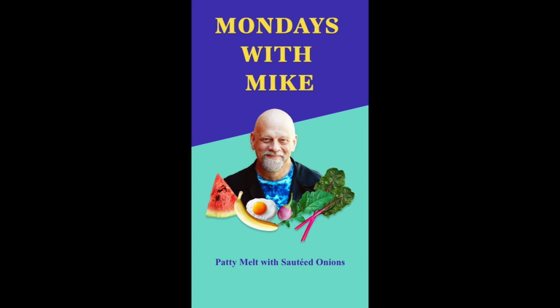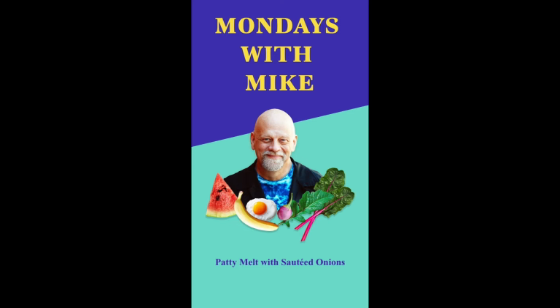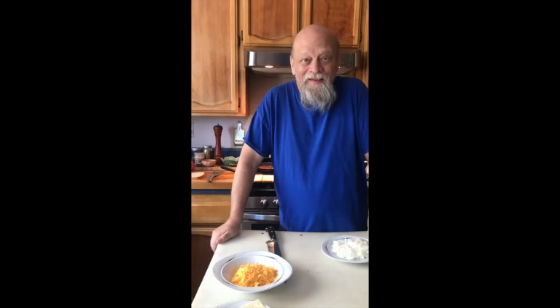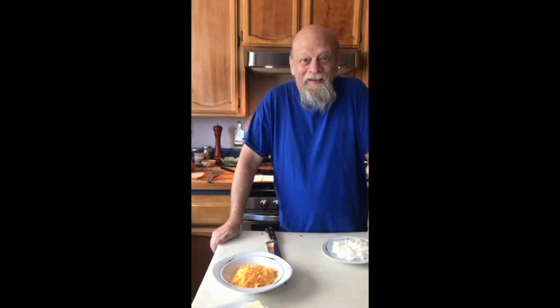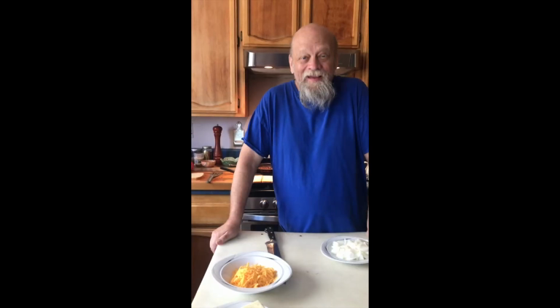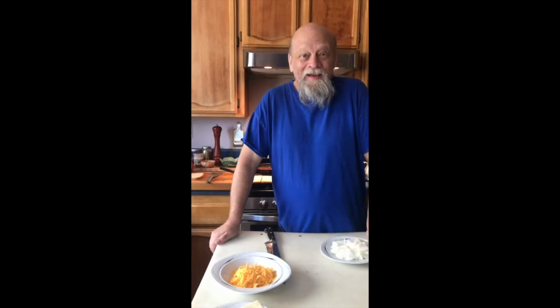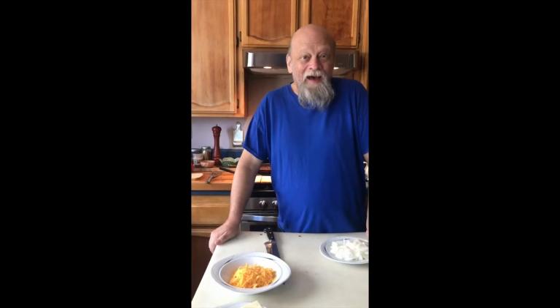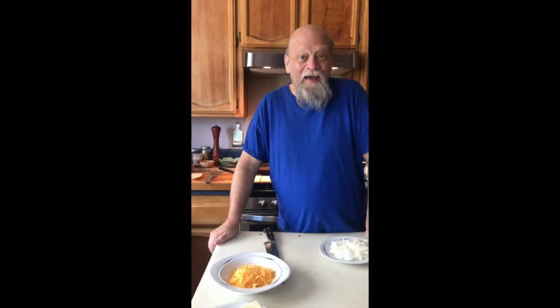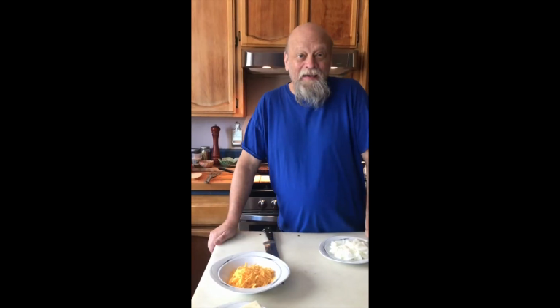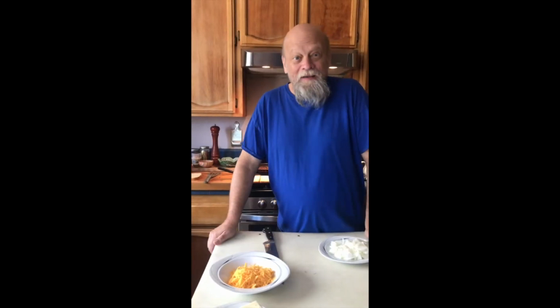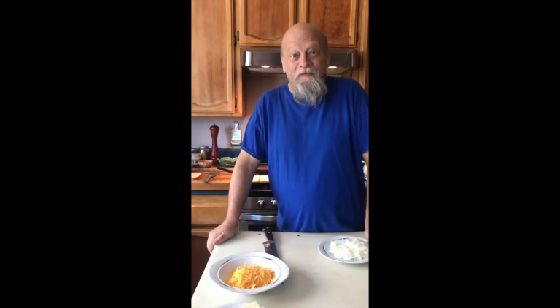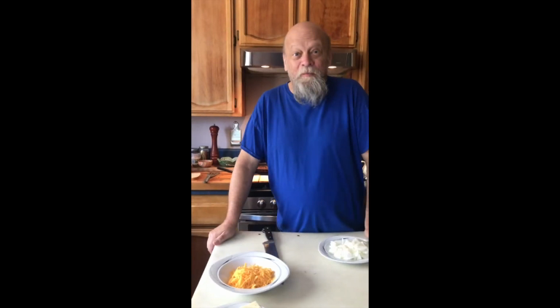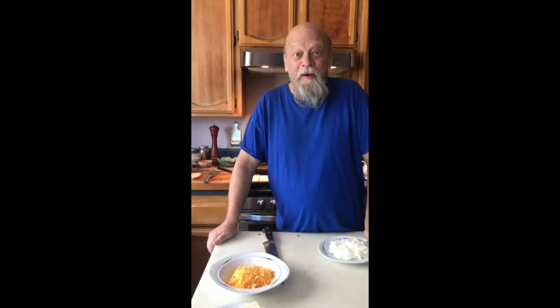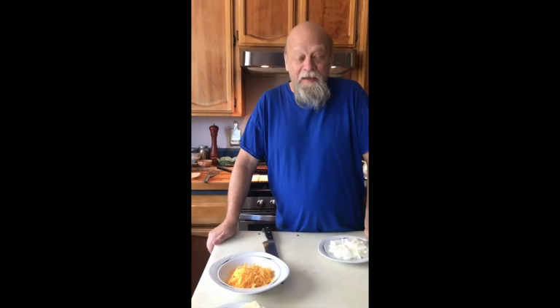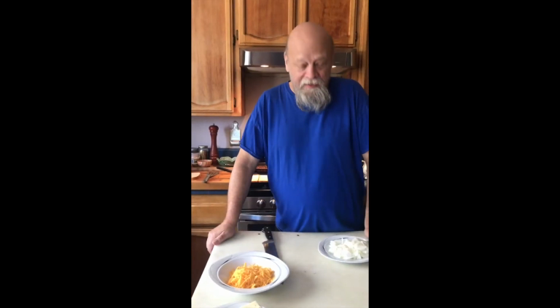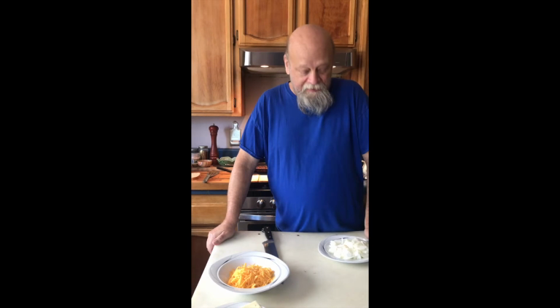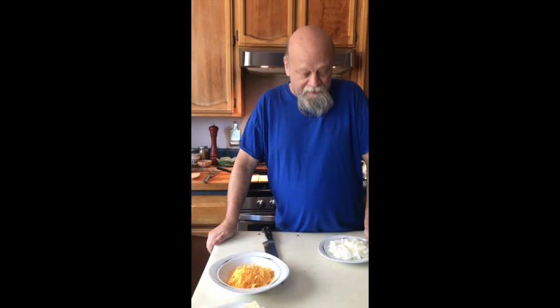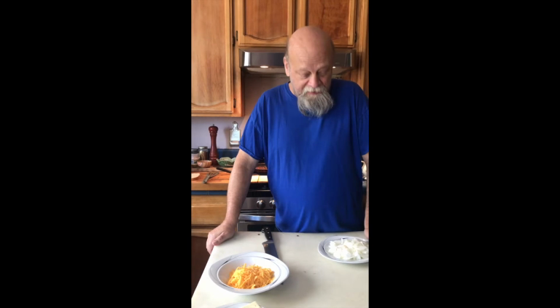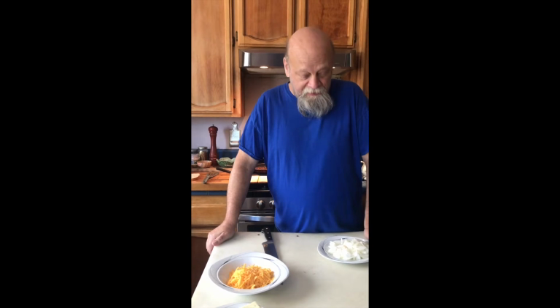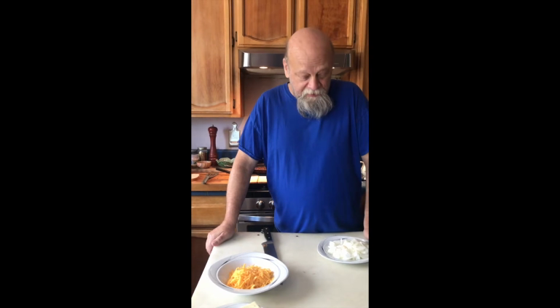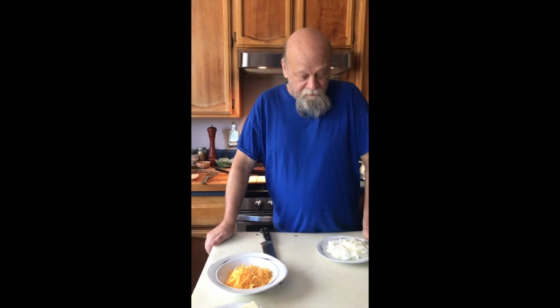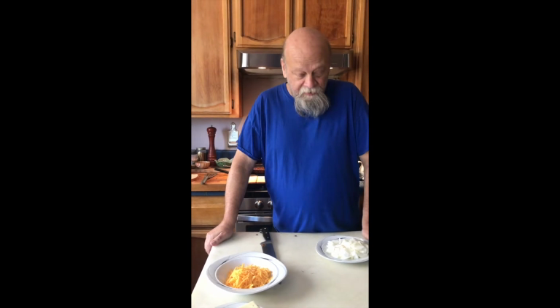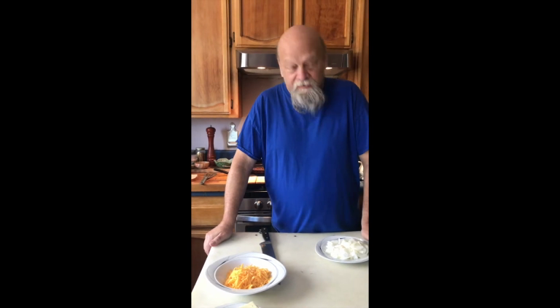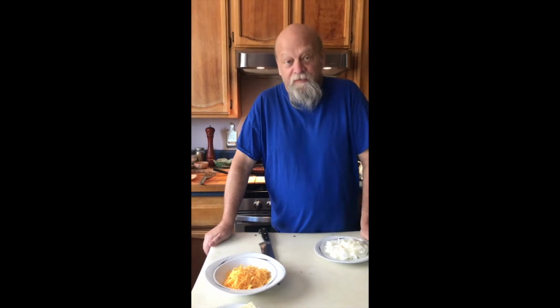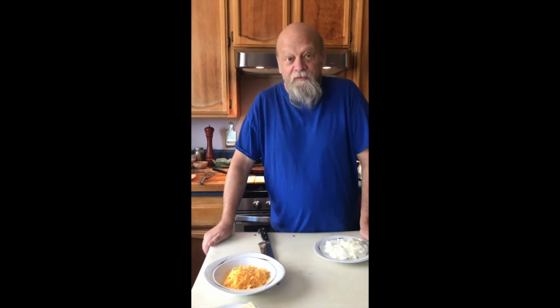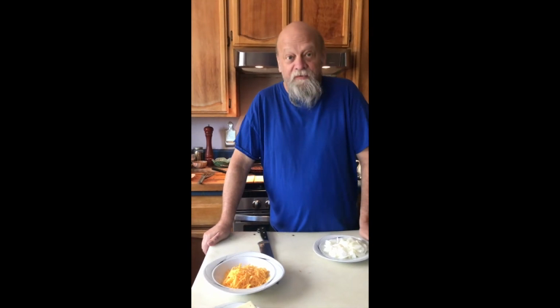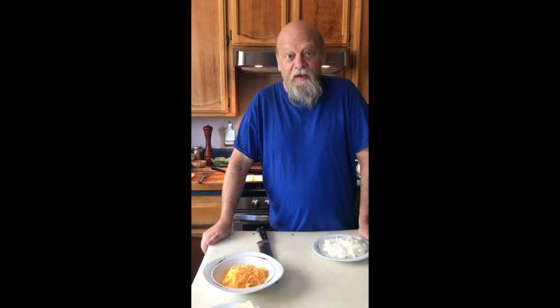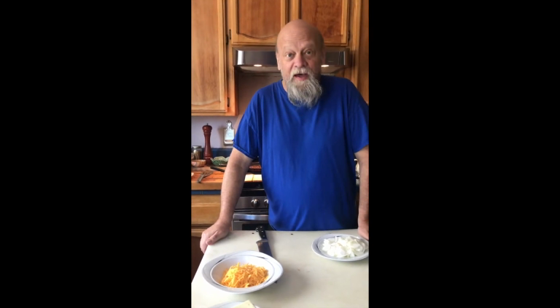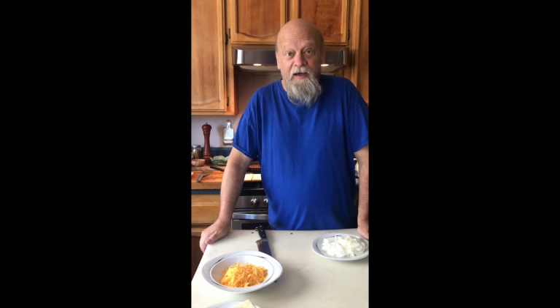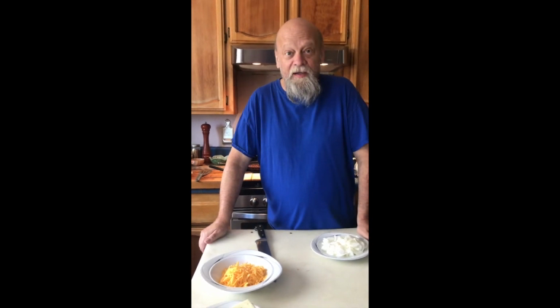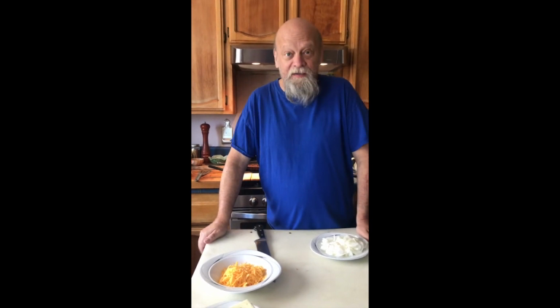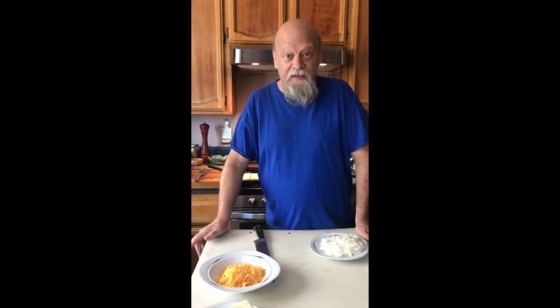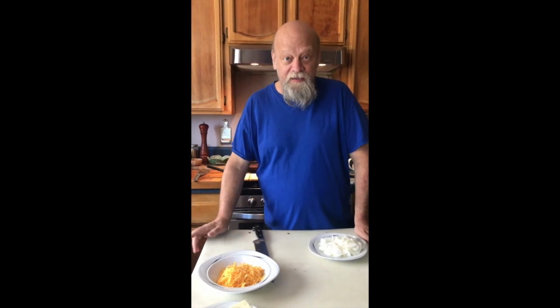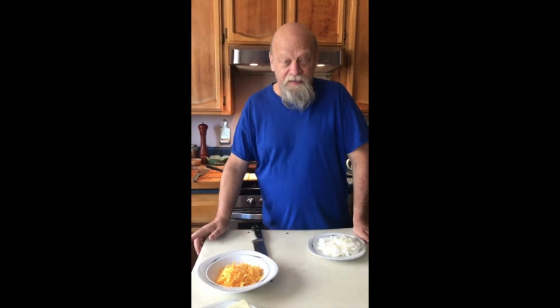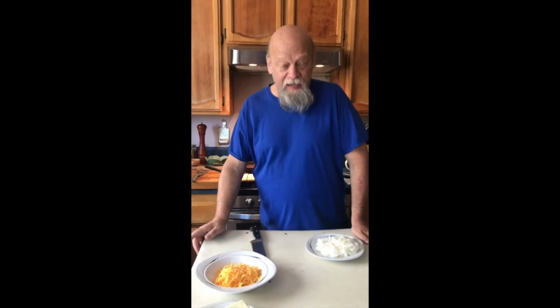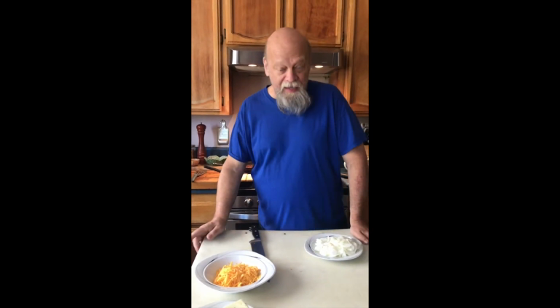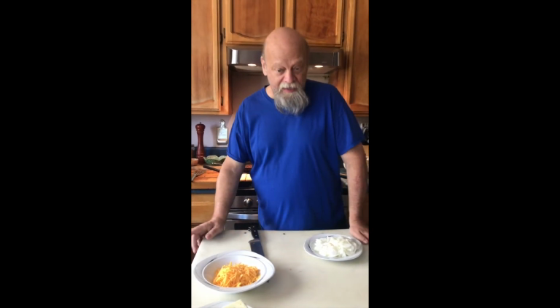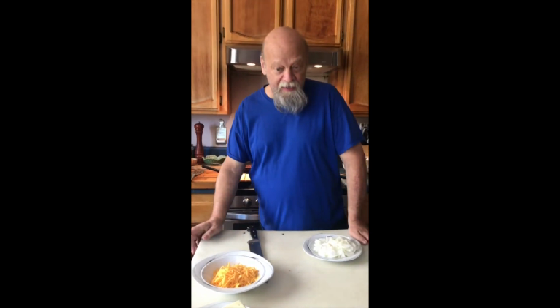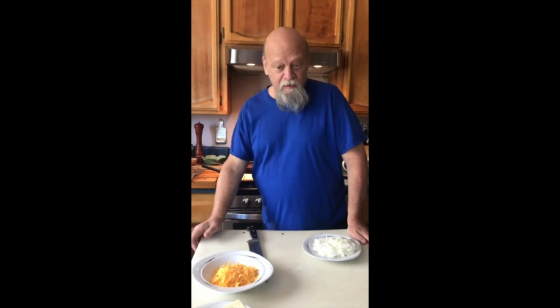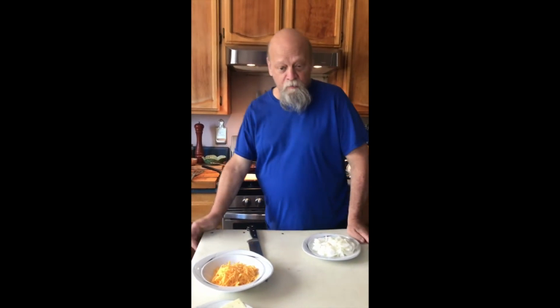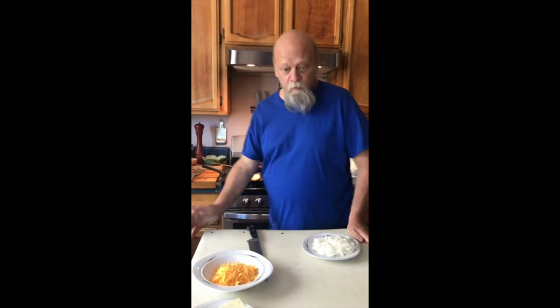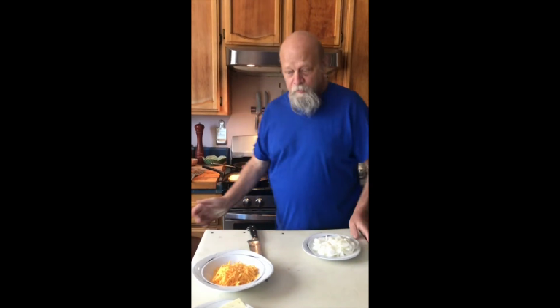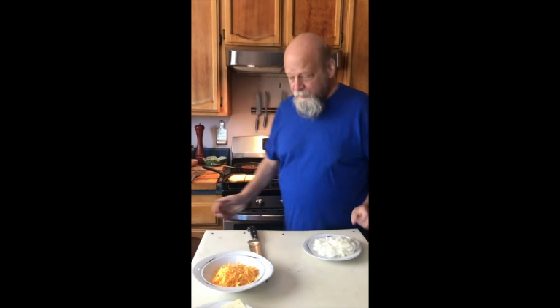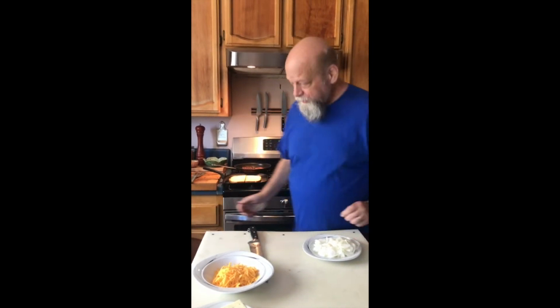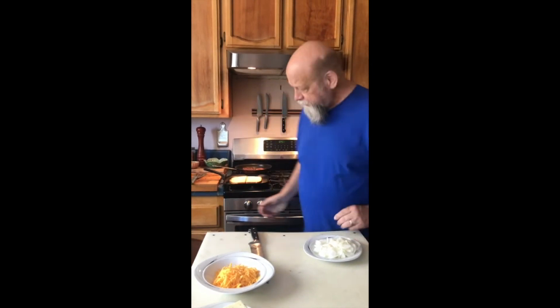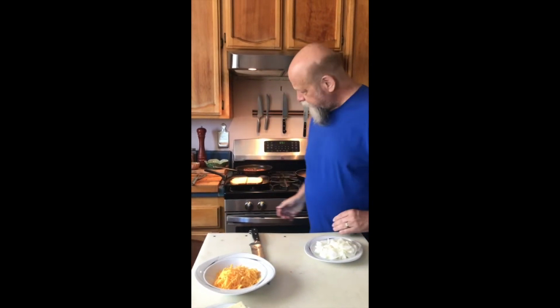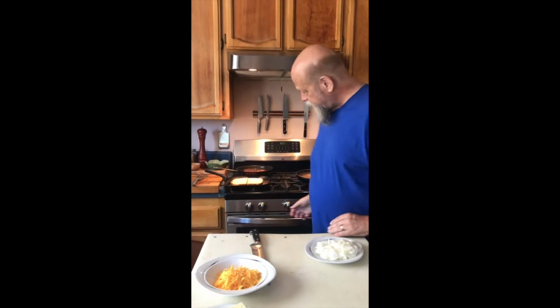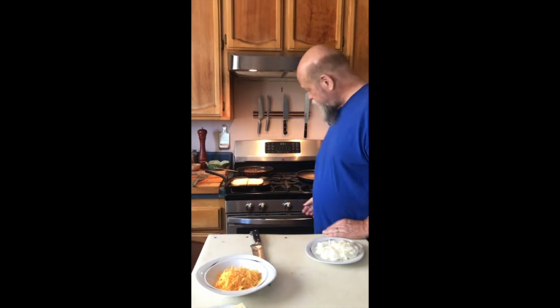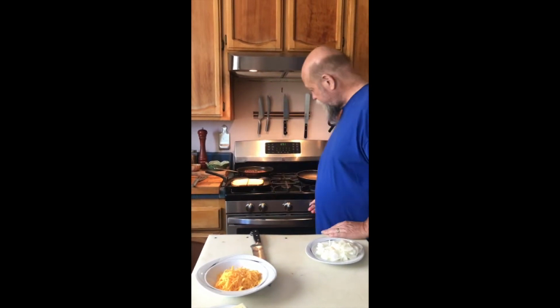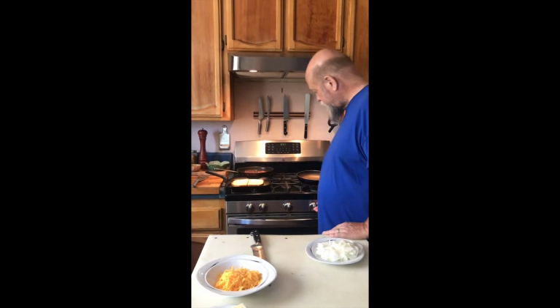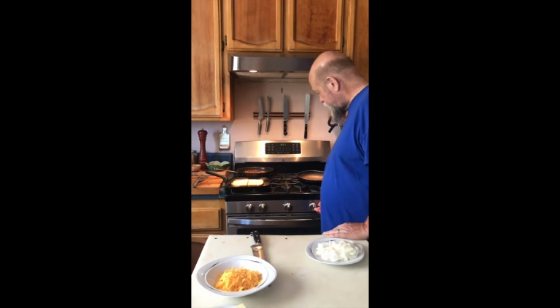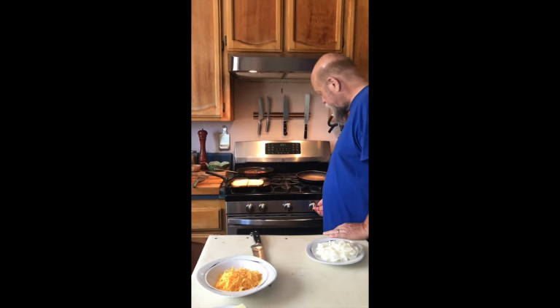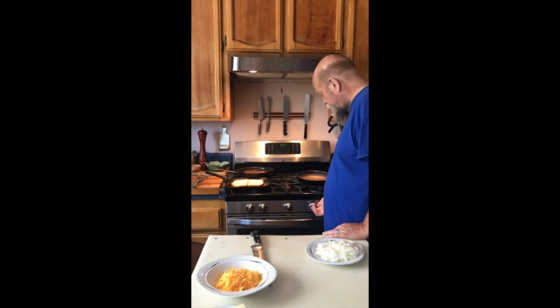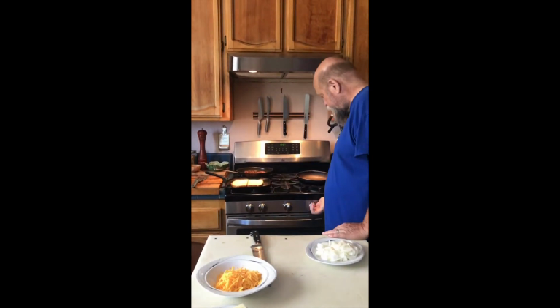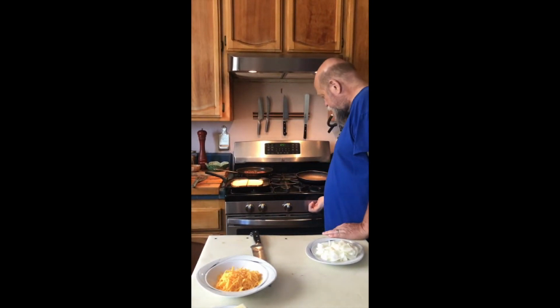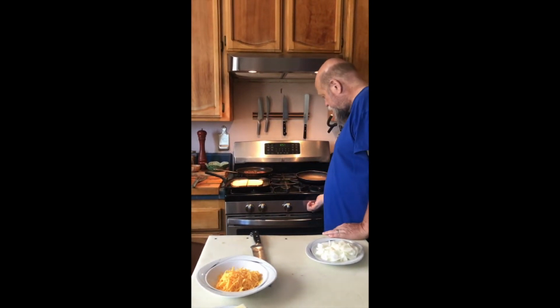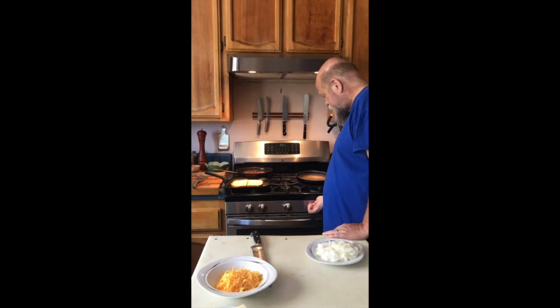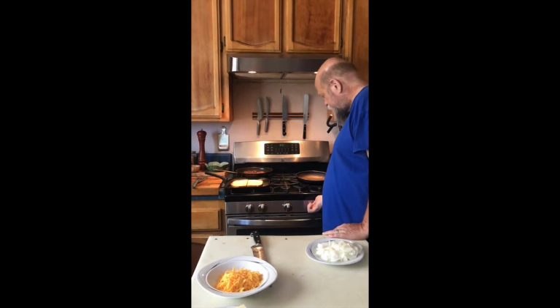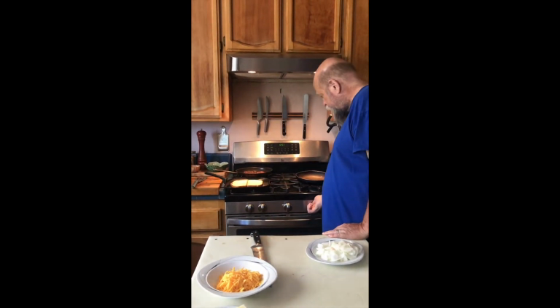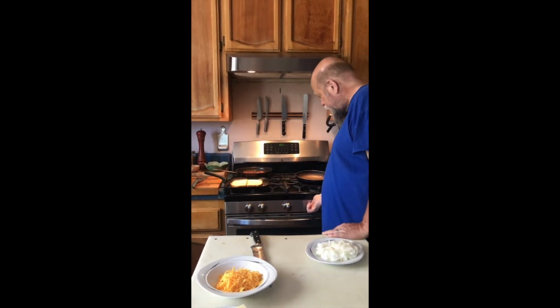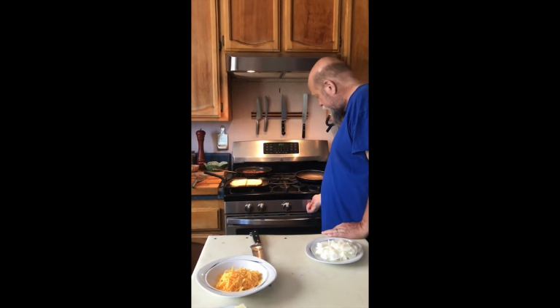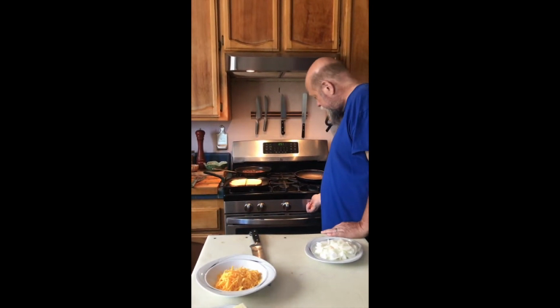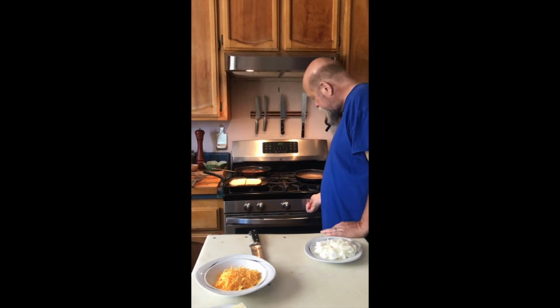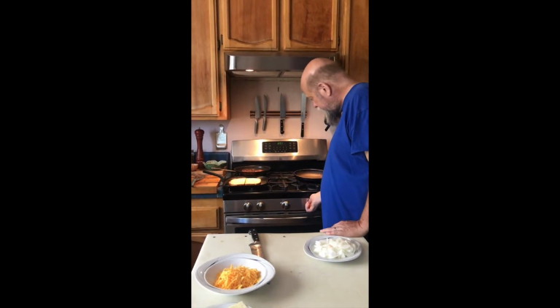Hi, it's Mike at 18 Reasons. Today we're gonna get cooking pretty quick here.